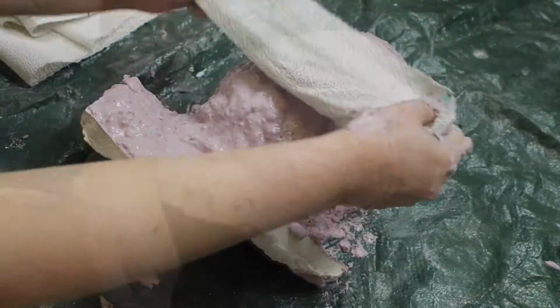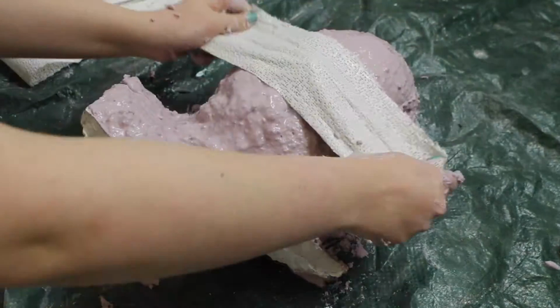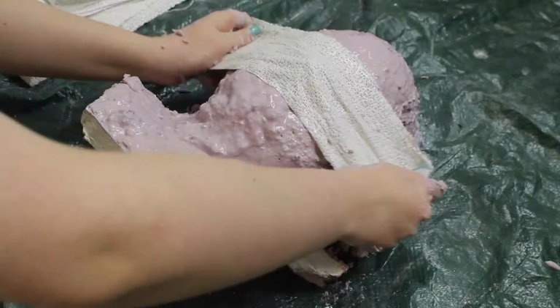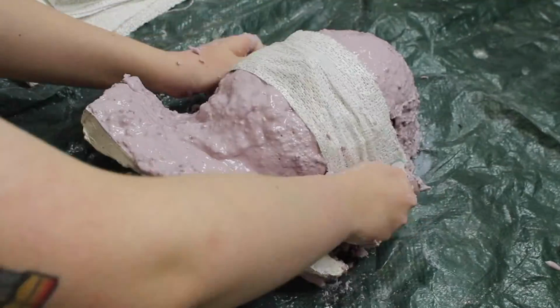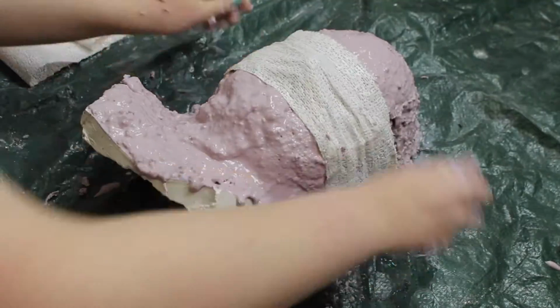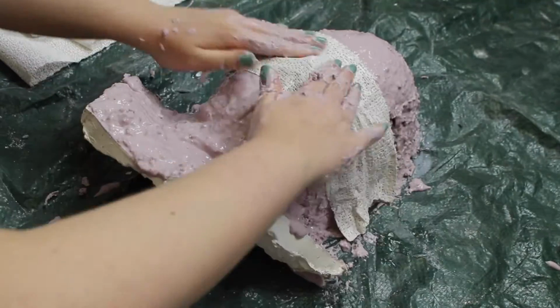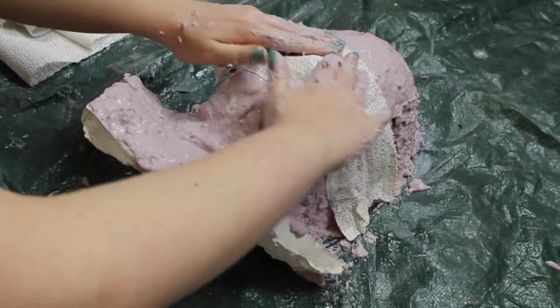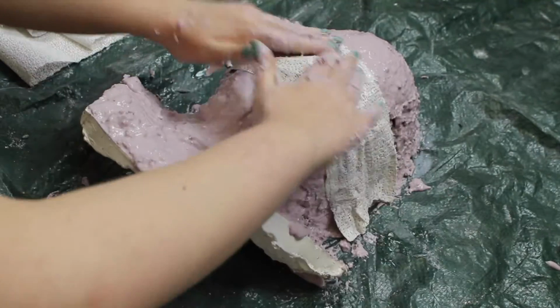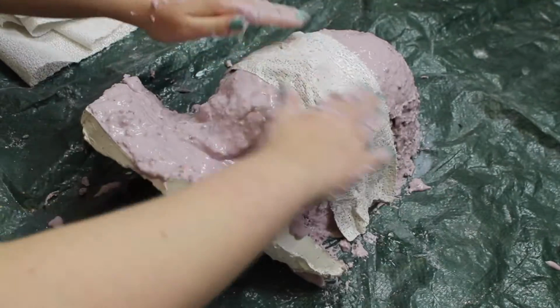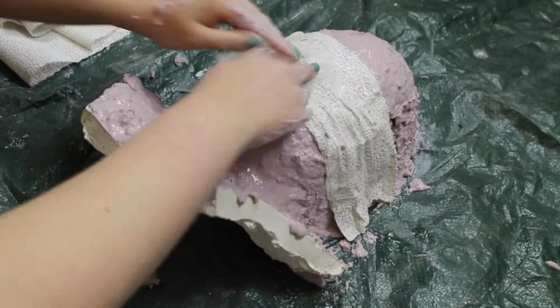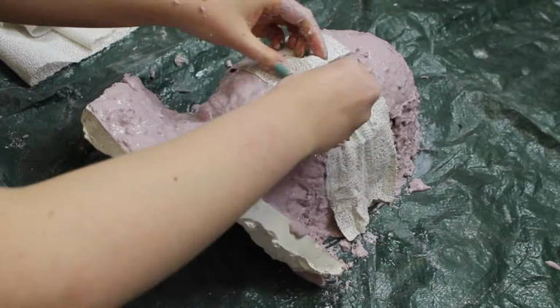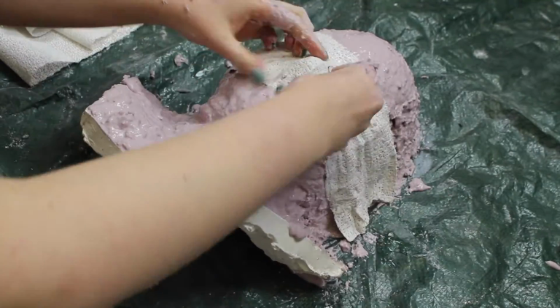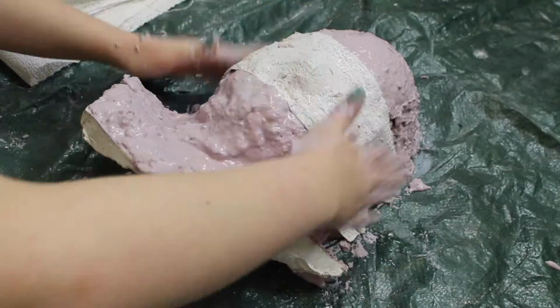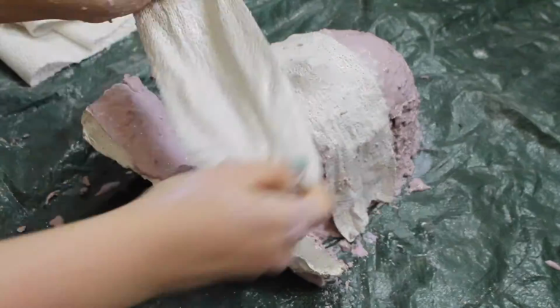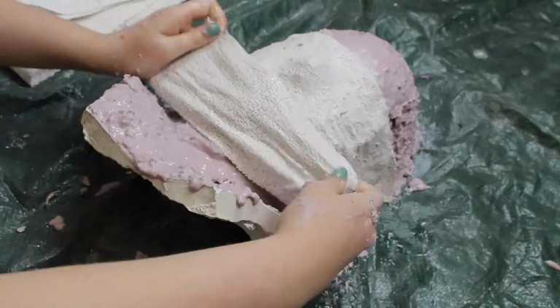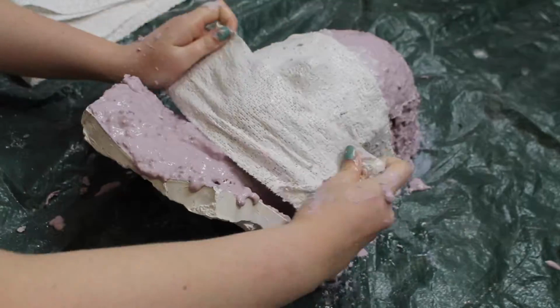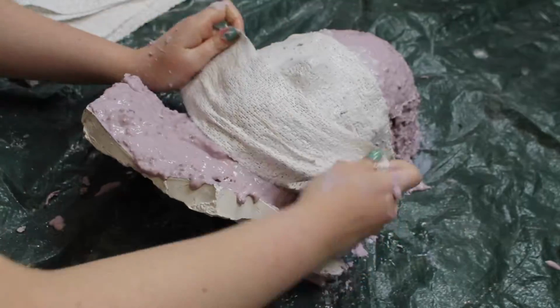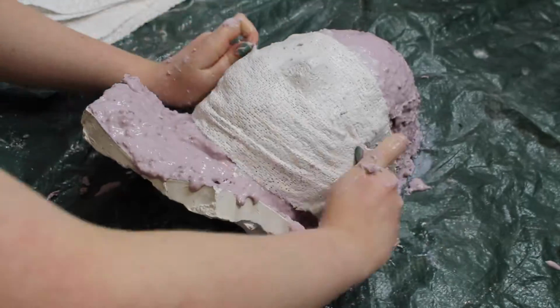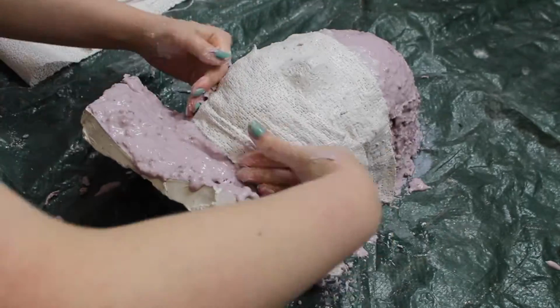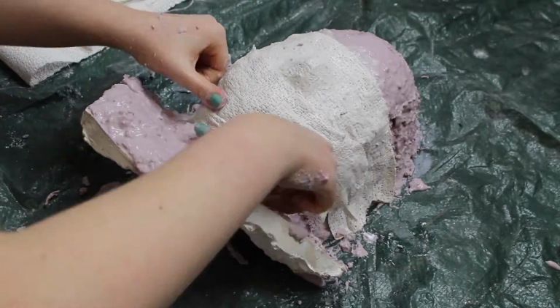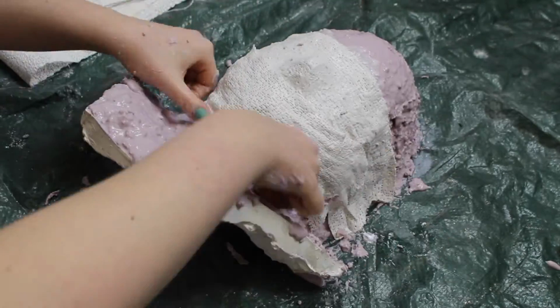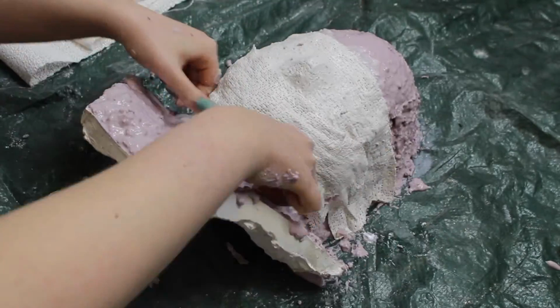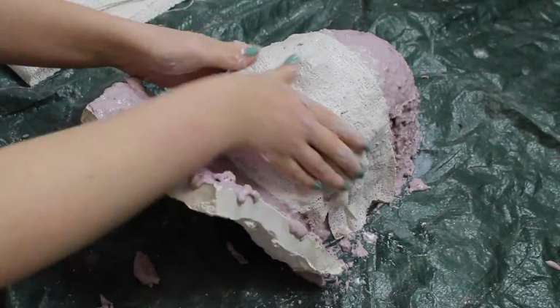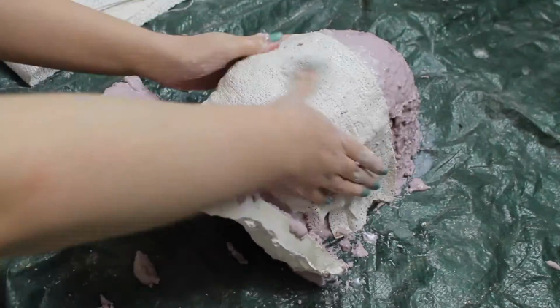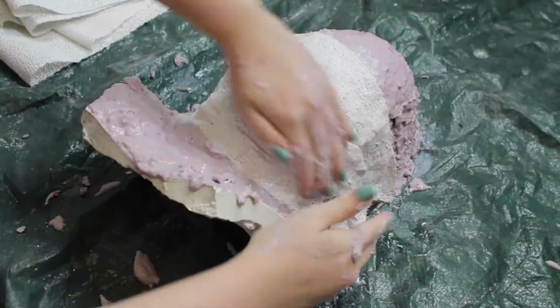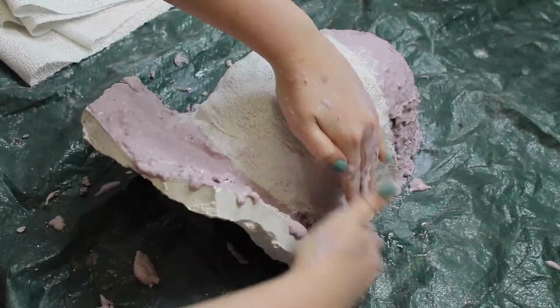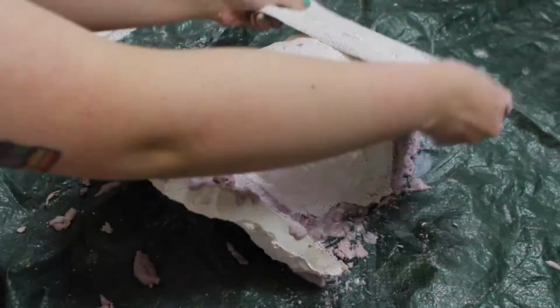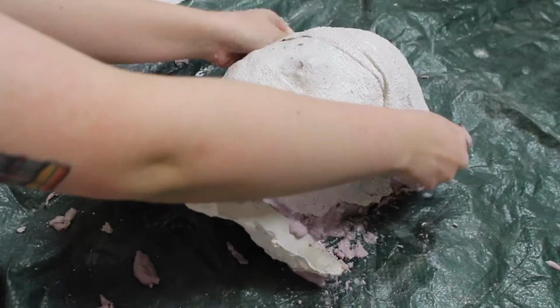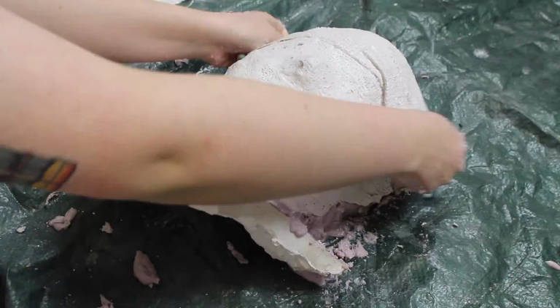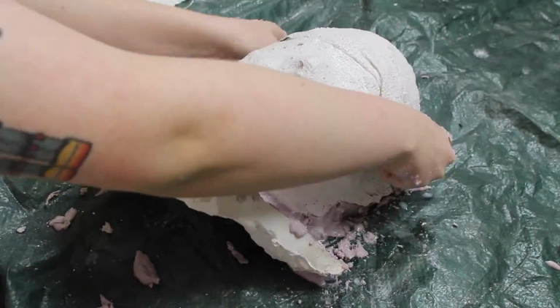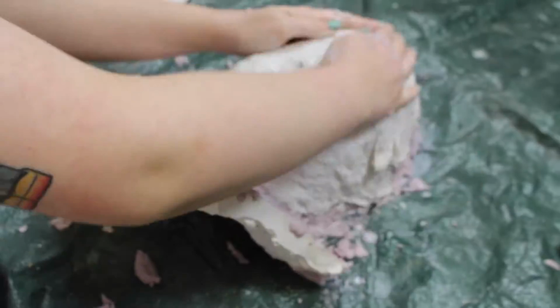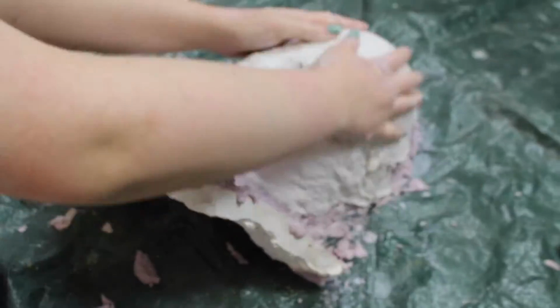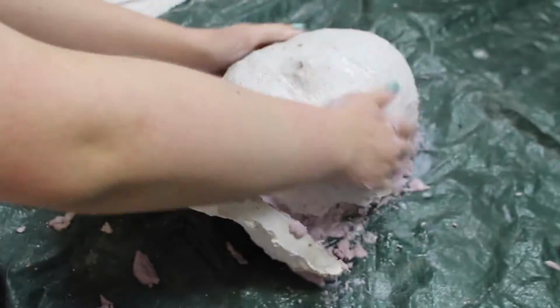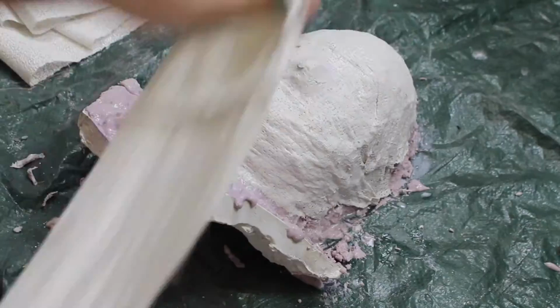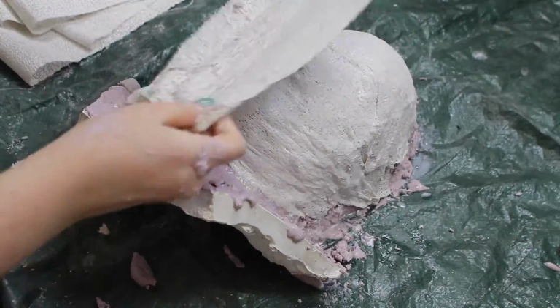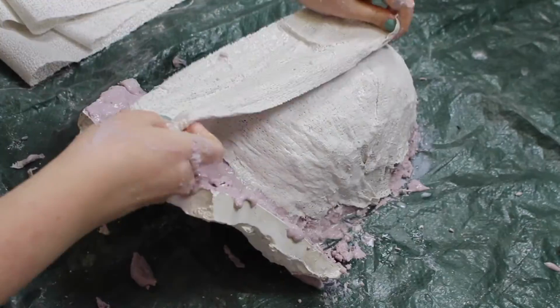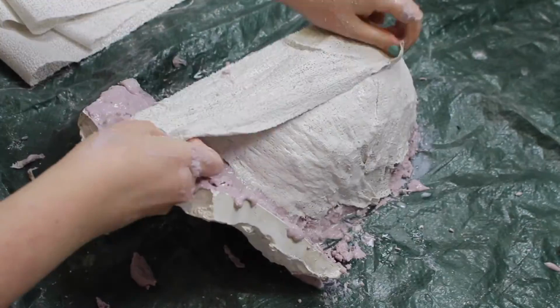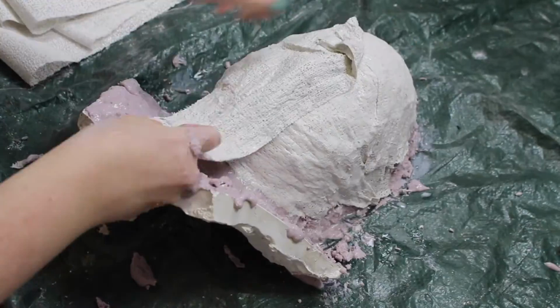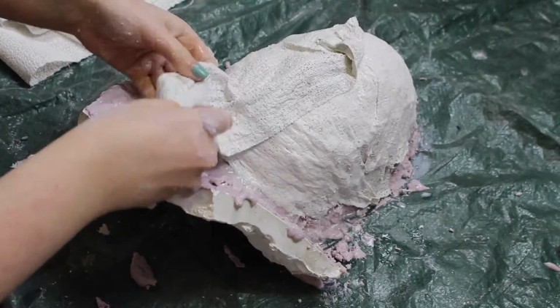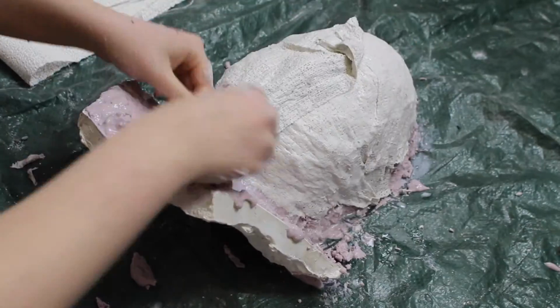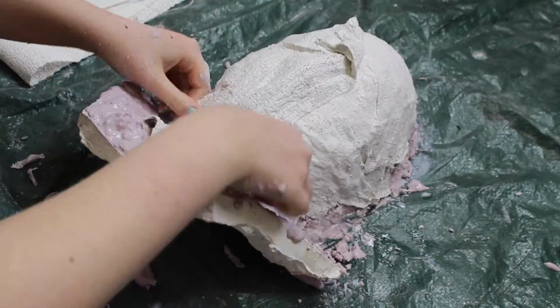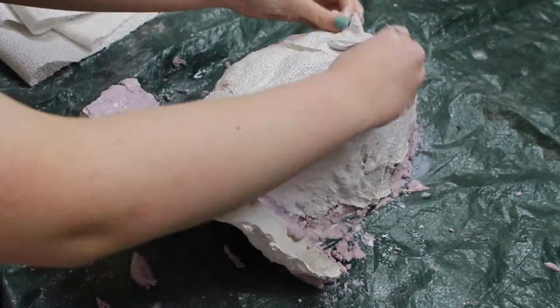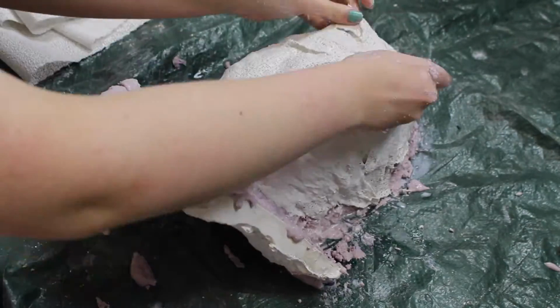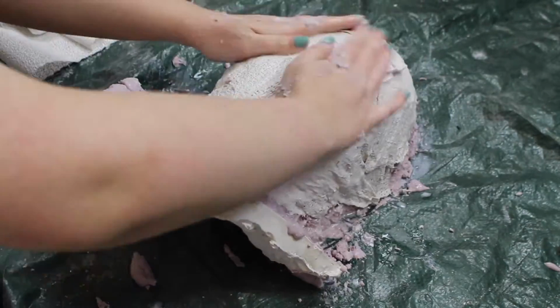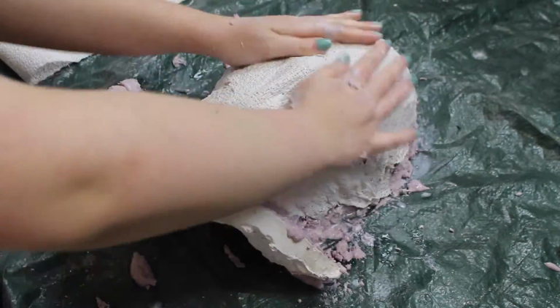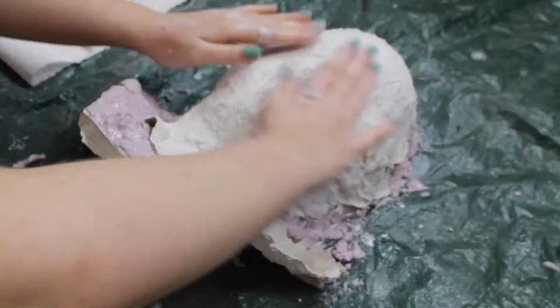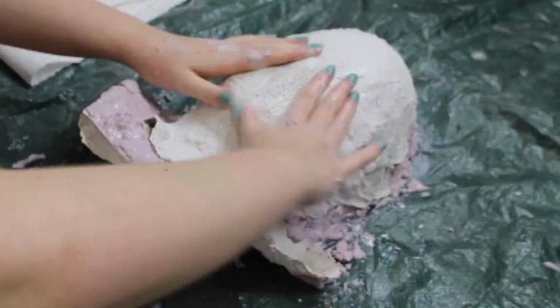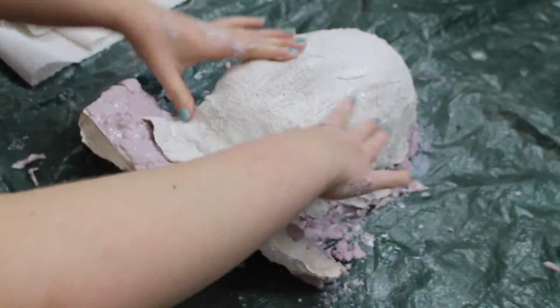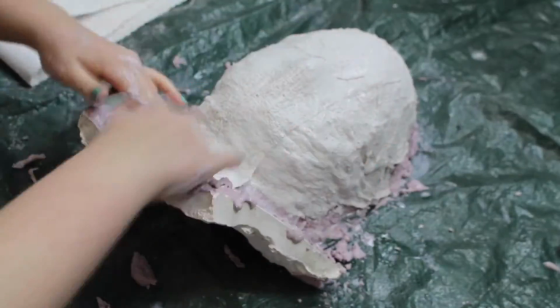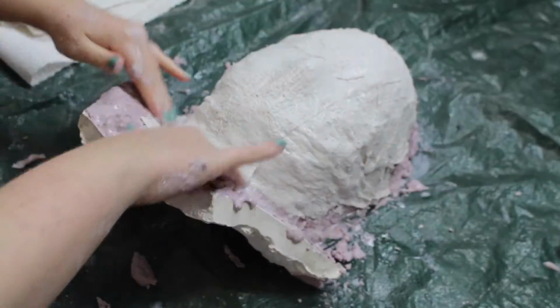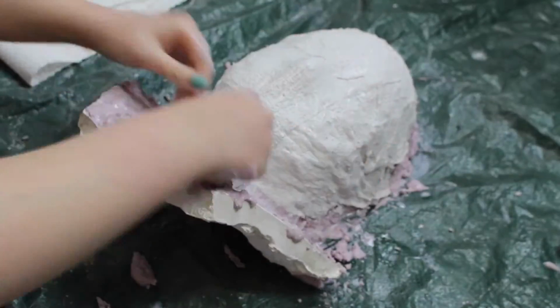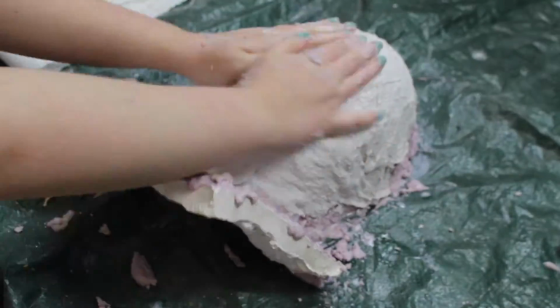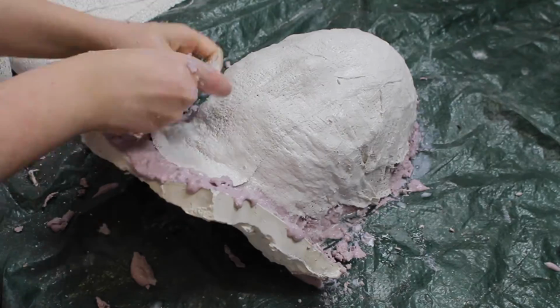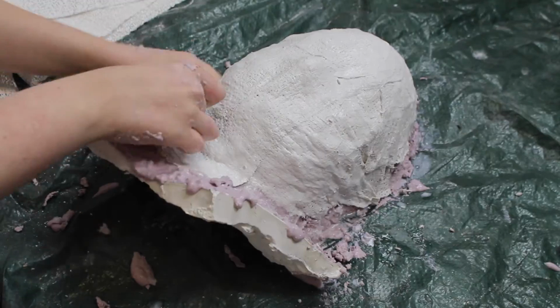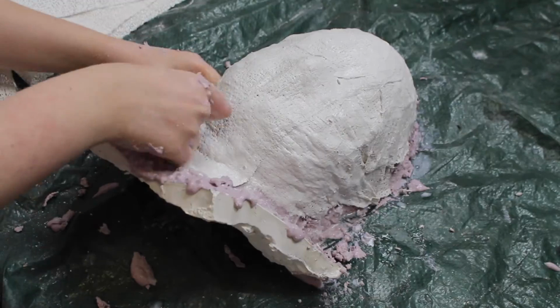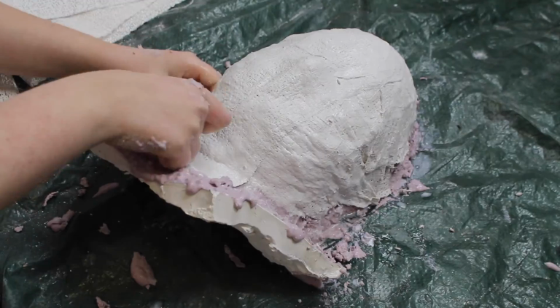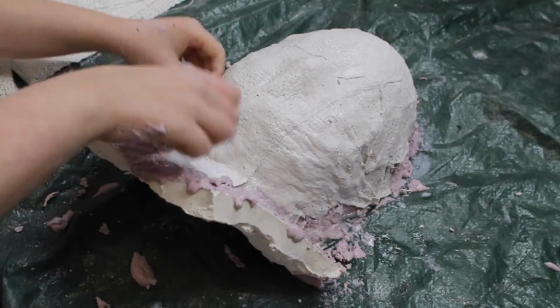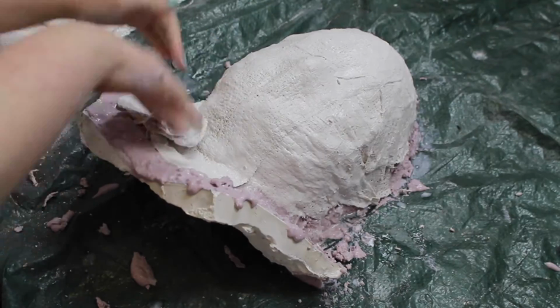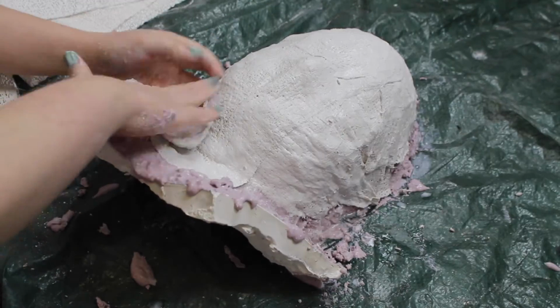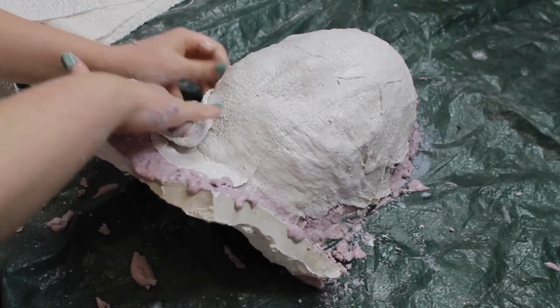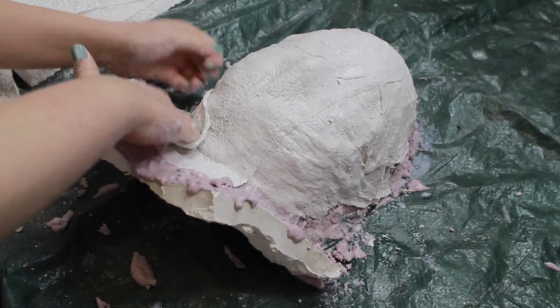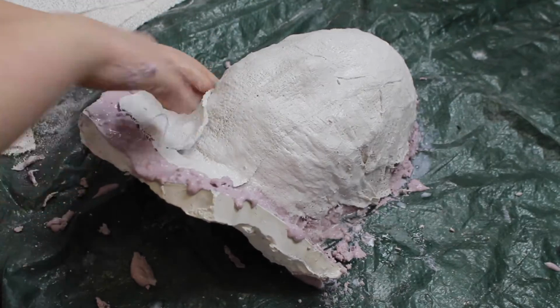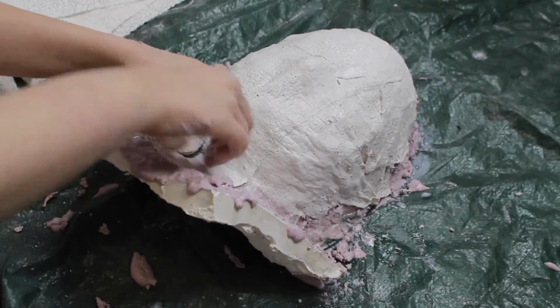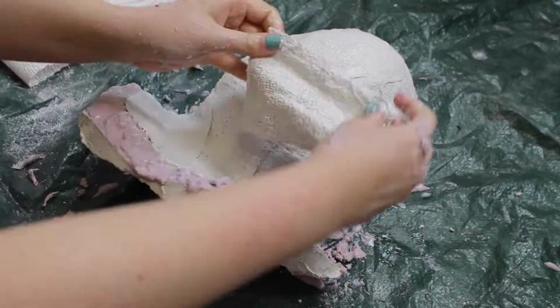Then, once you've burped the alginate and it's back in its place, apply plaster bandages all over the alginate. I do about four layers.